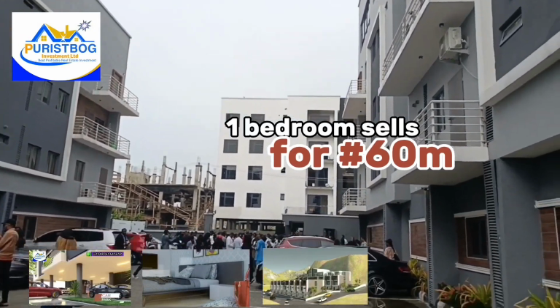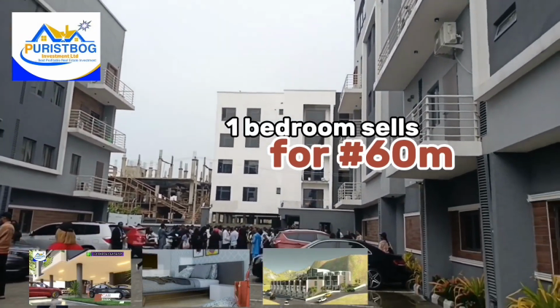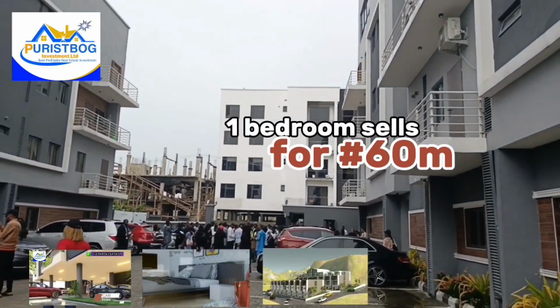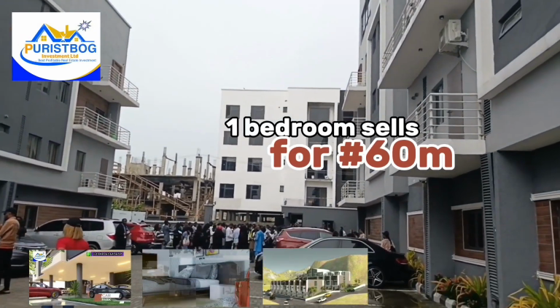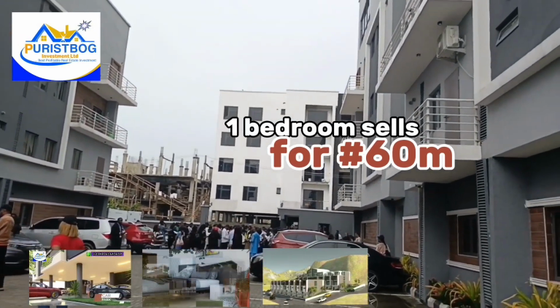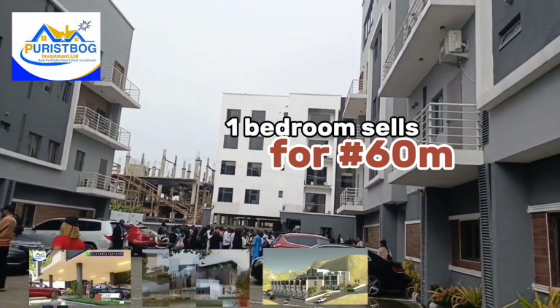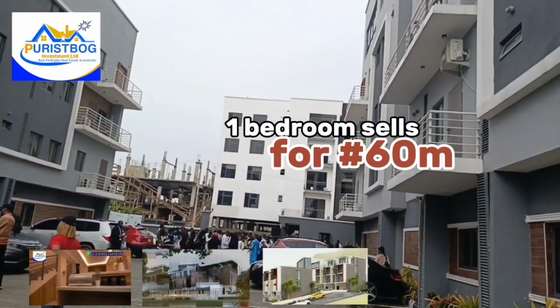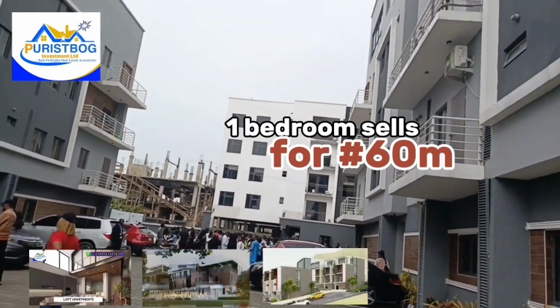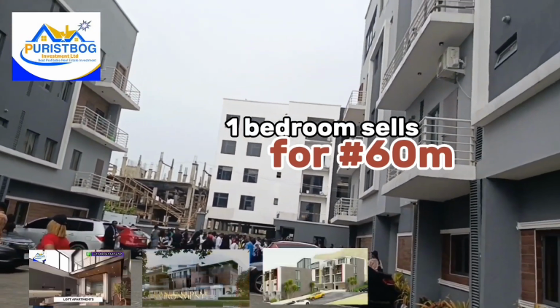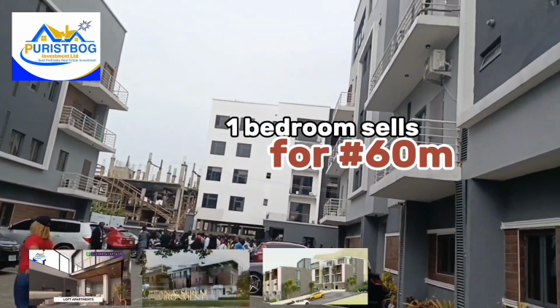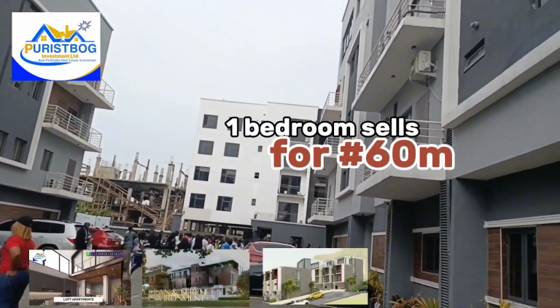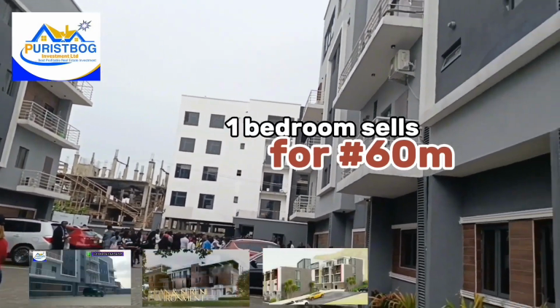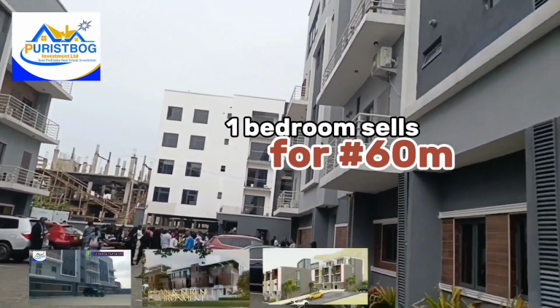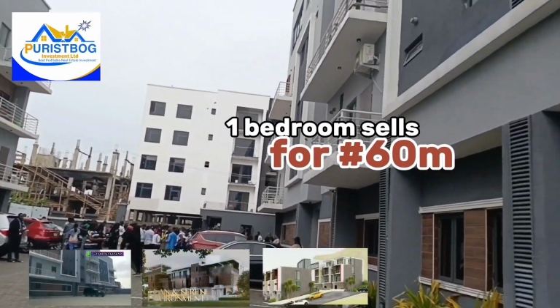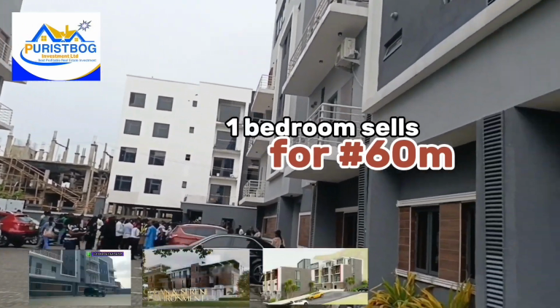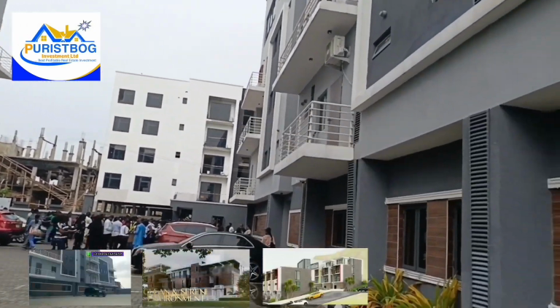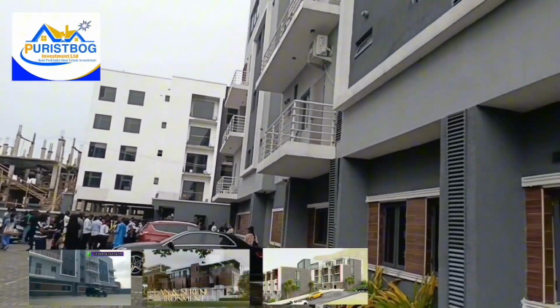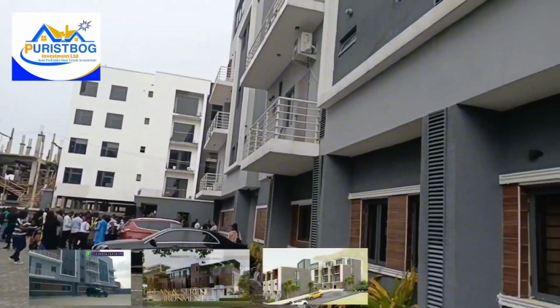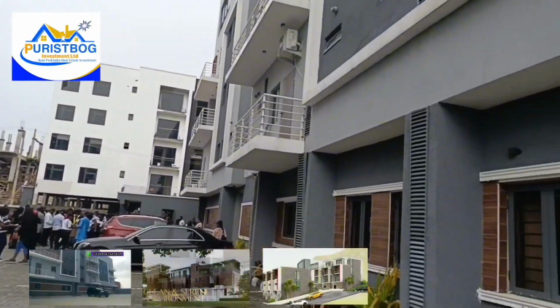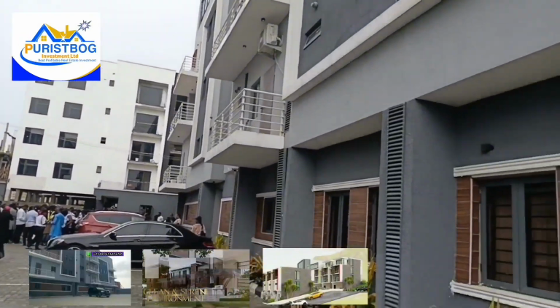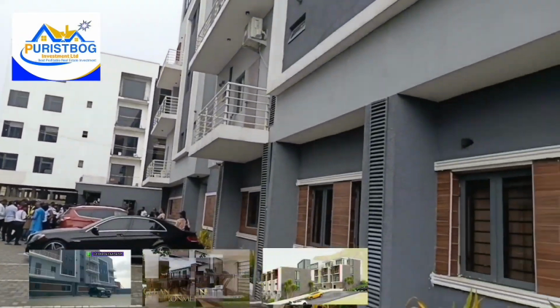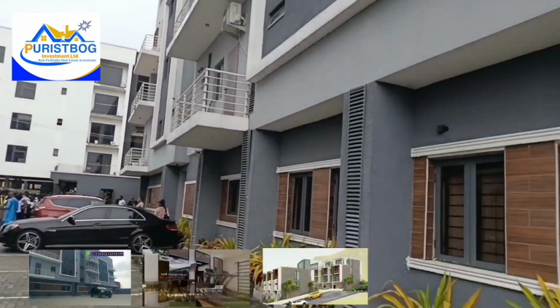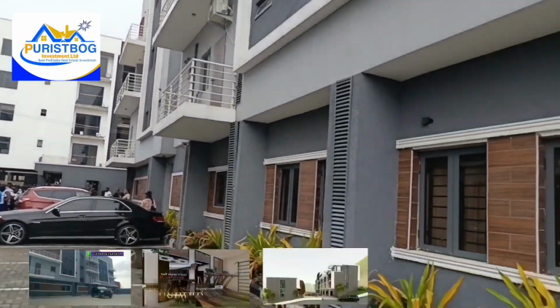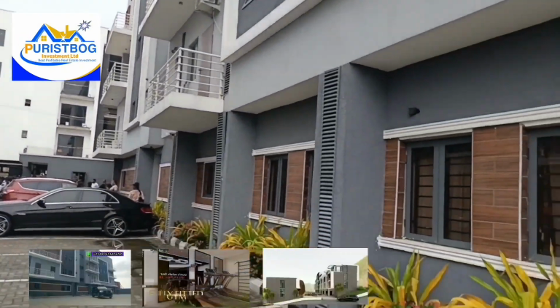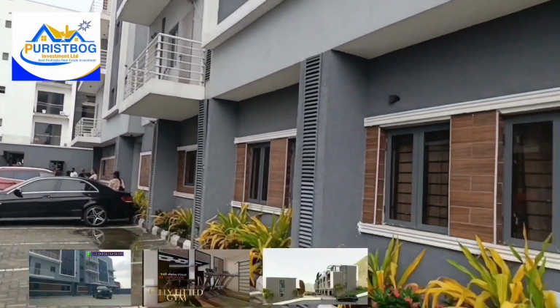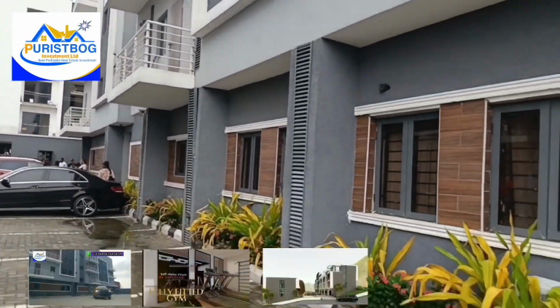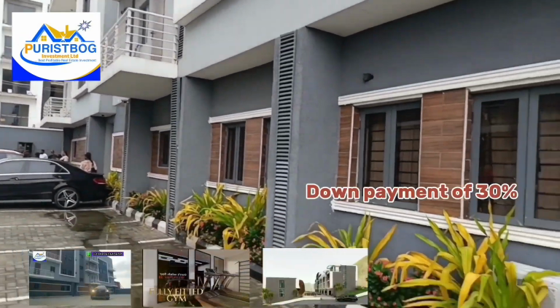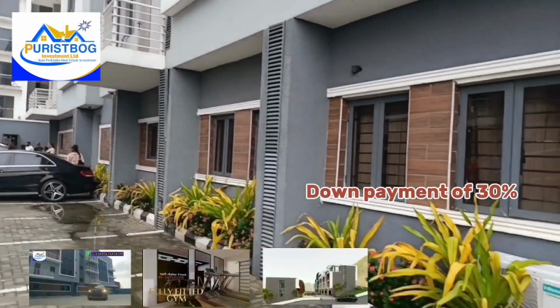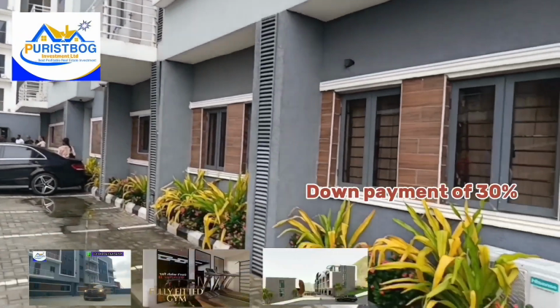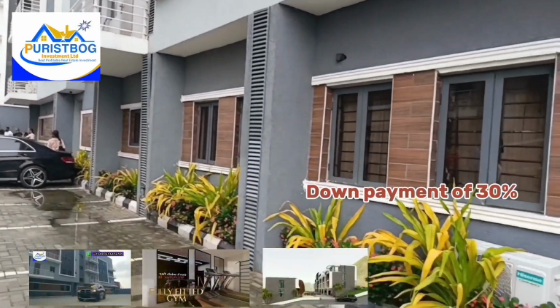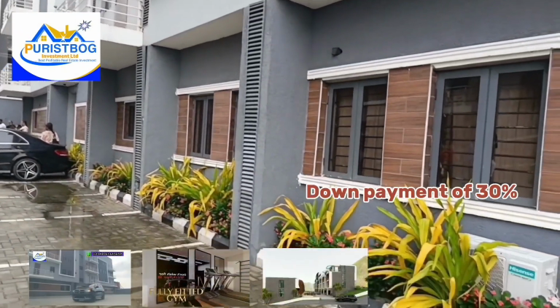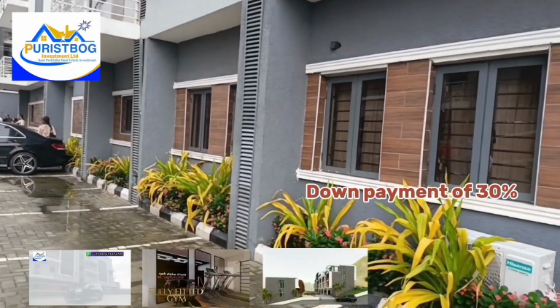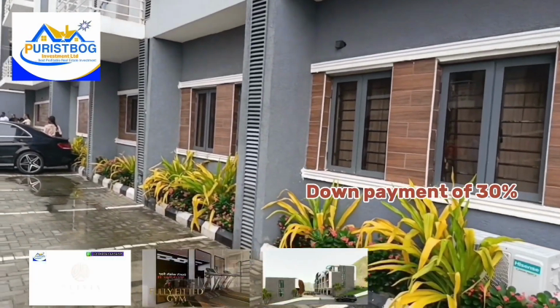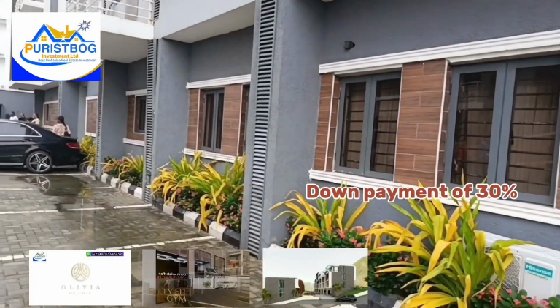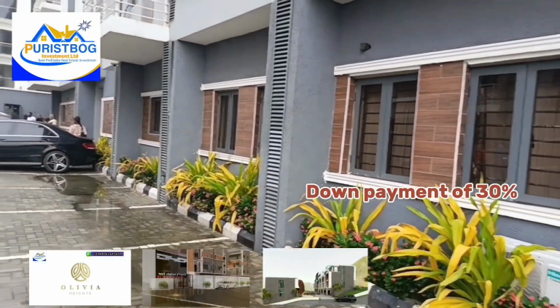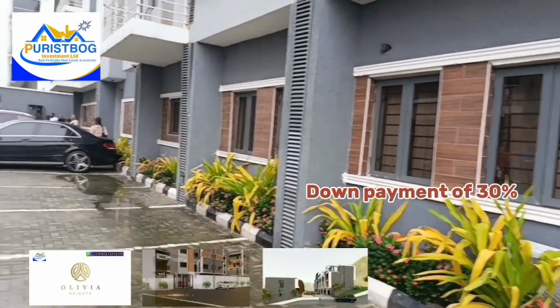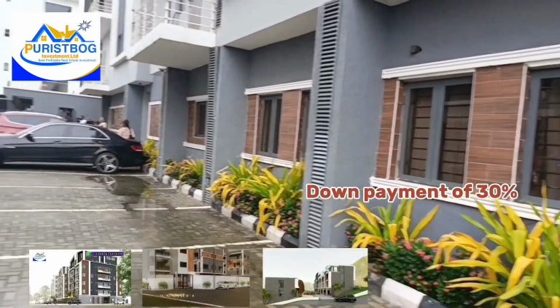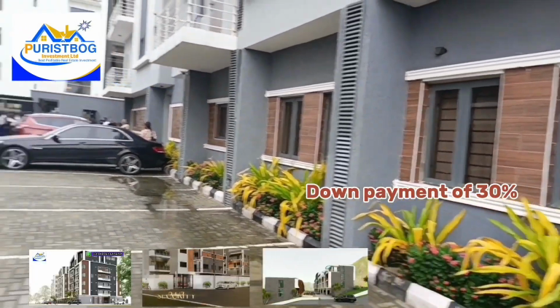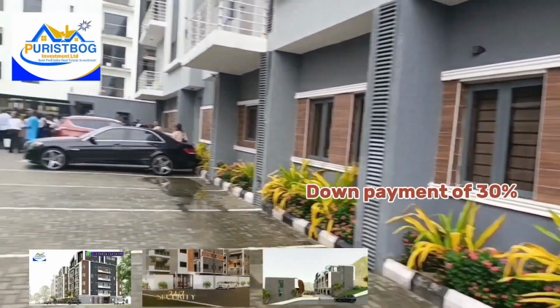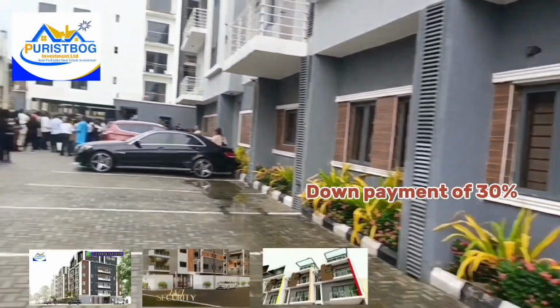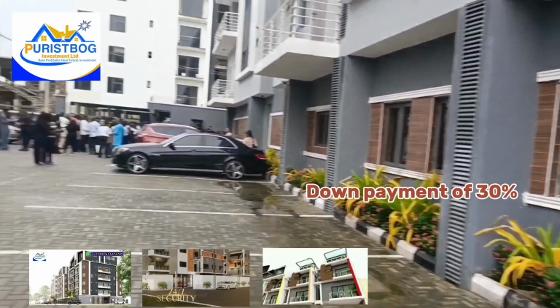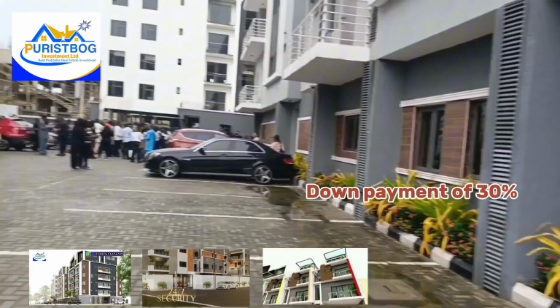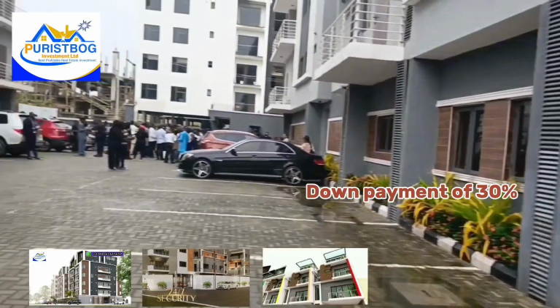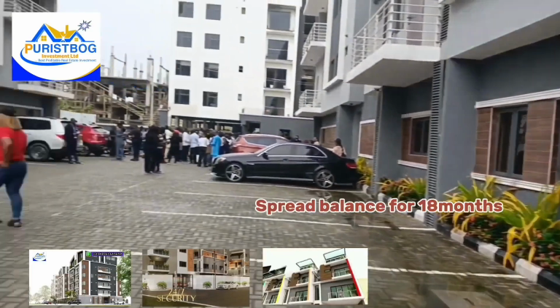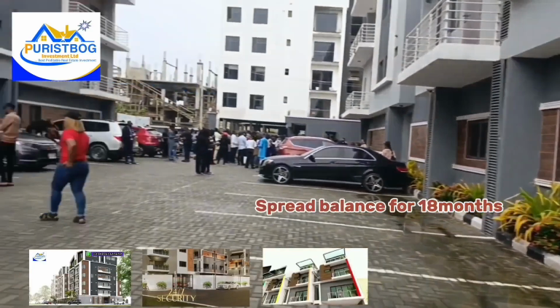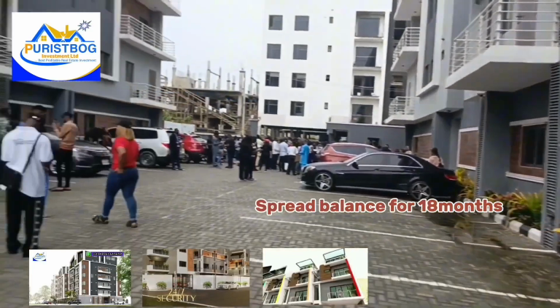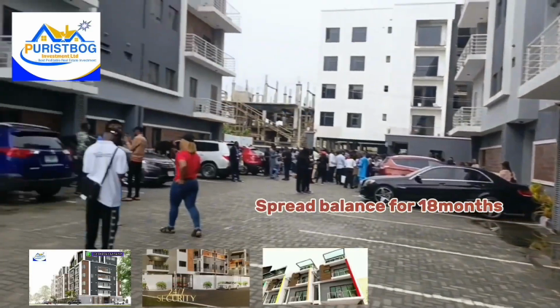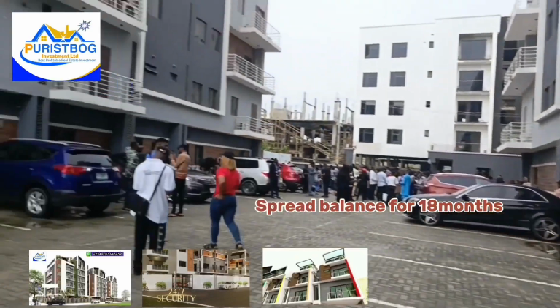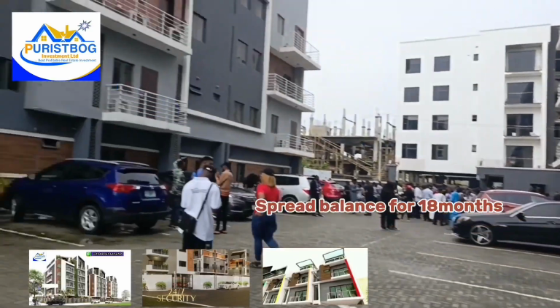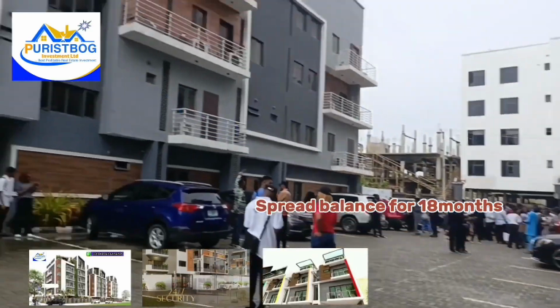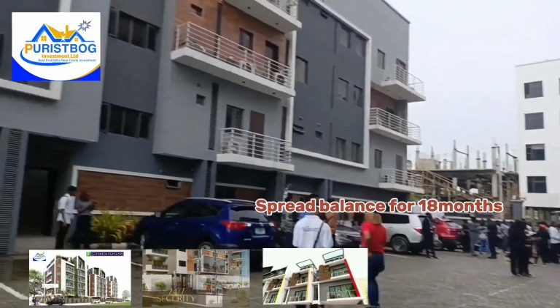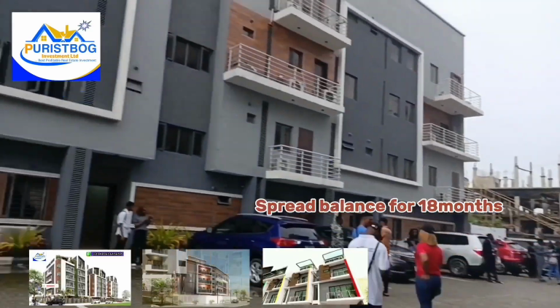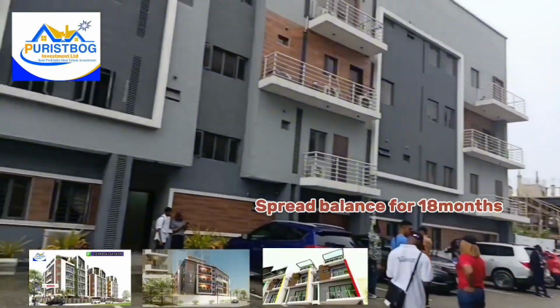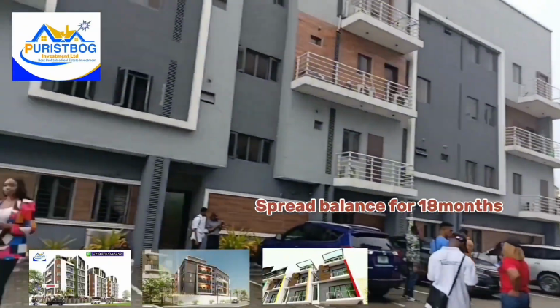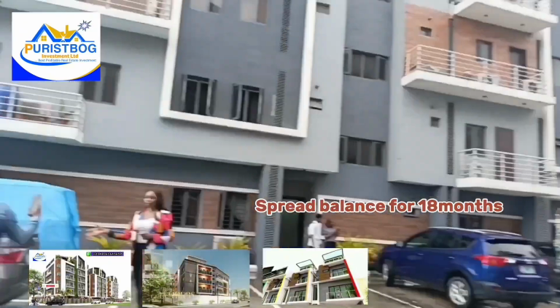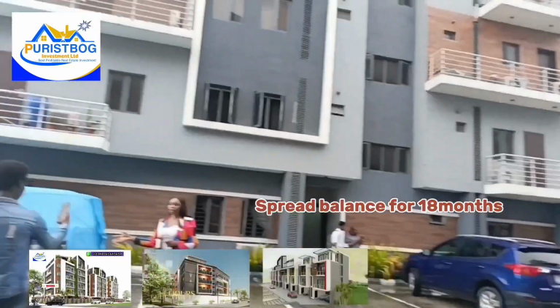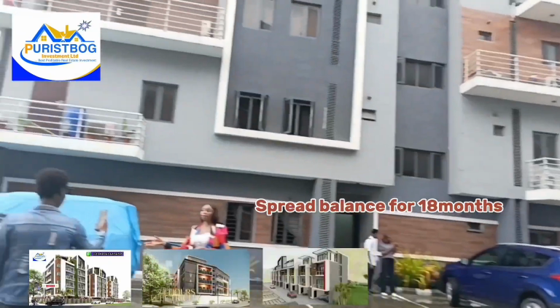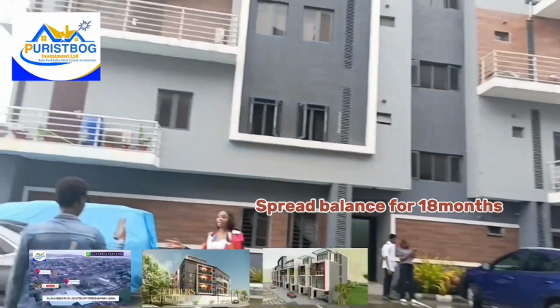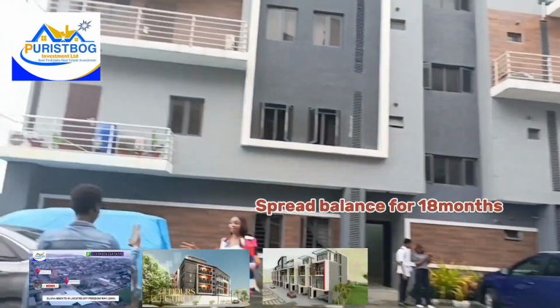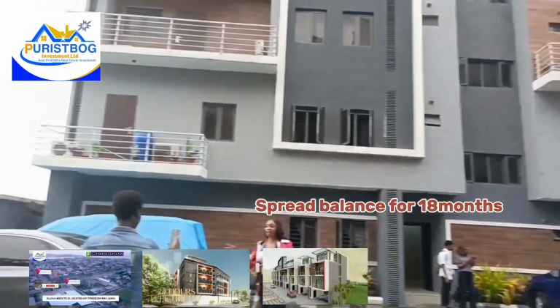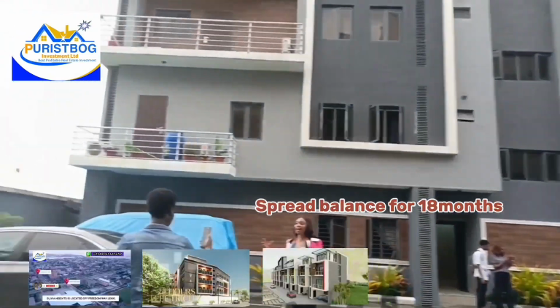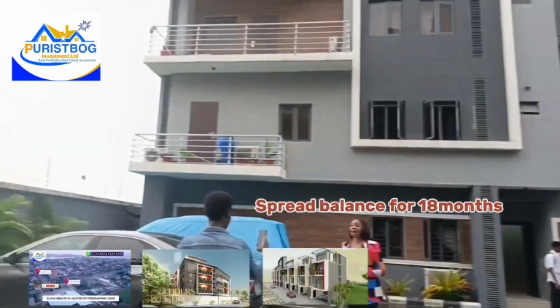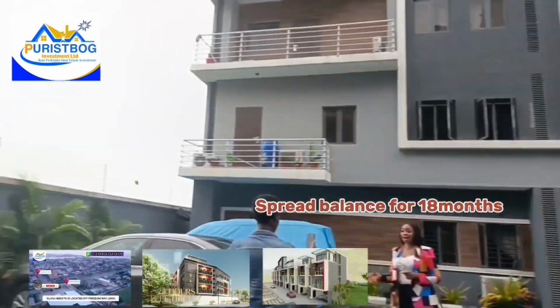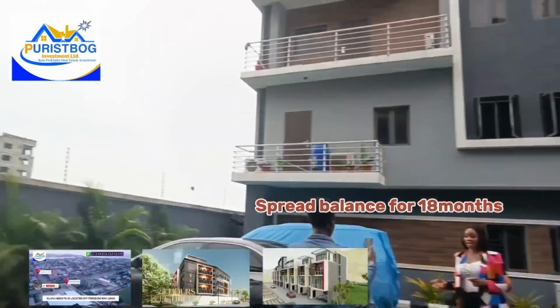So to own any of the property, it can start with a down payment of 30% and spread the rest balance for 18 months. Interest-free payment plan.